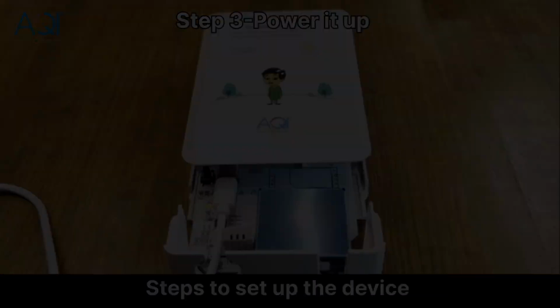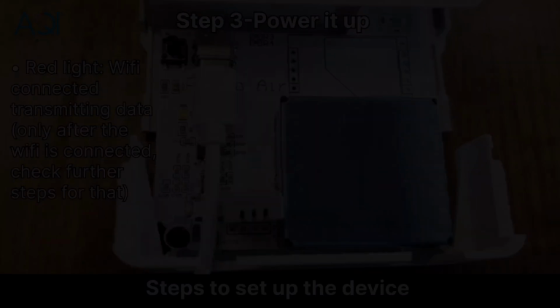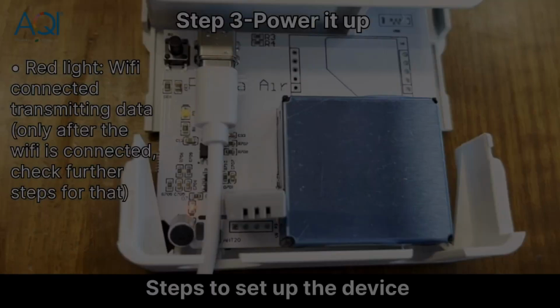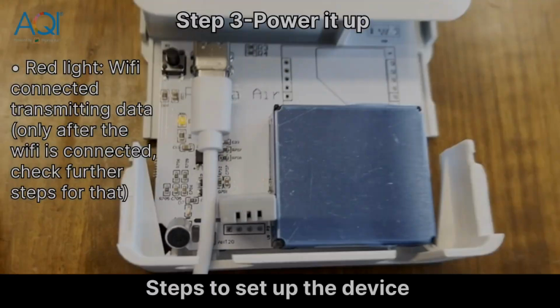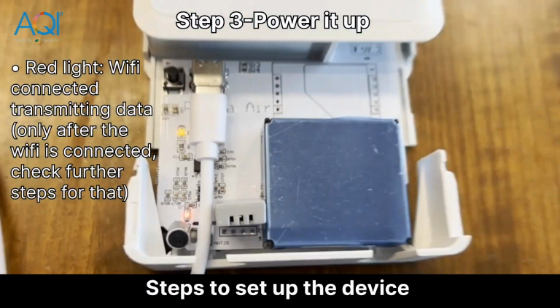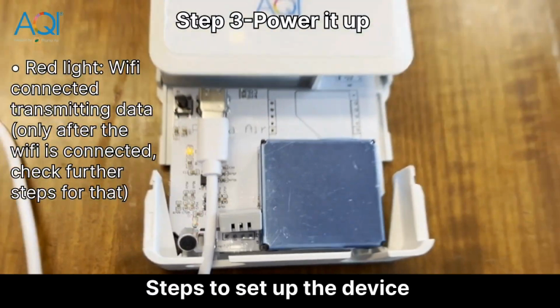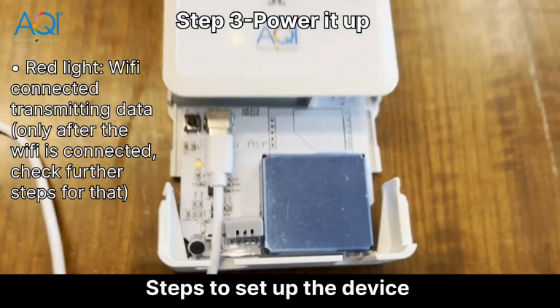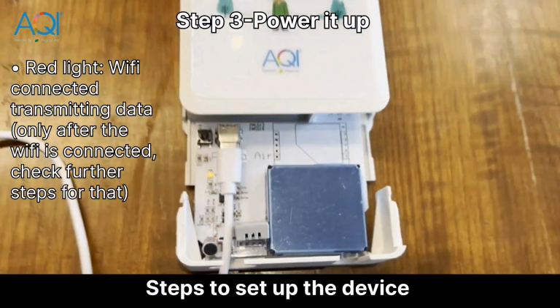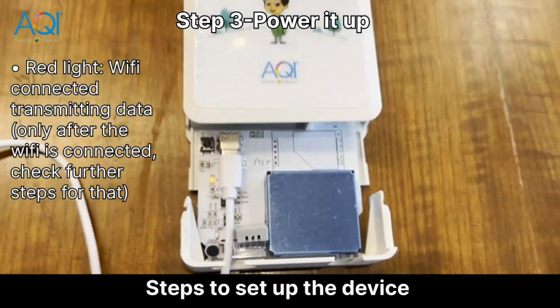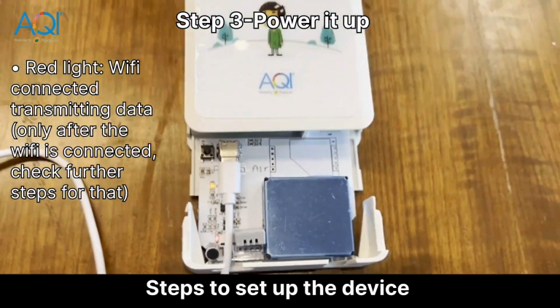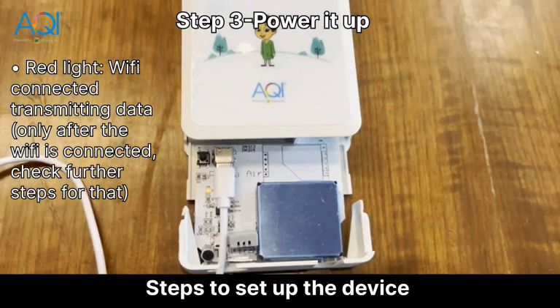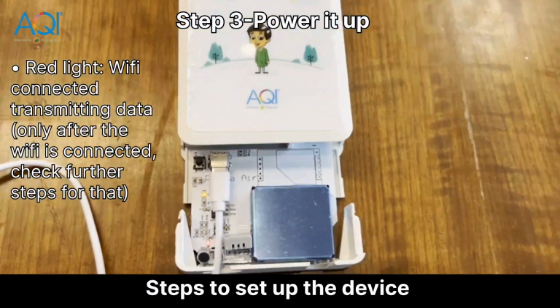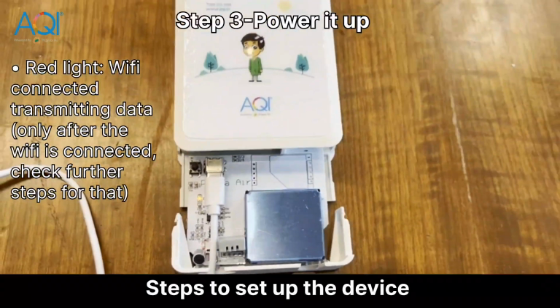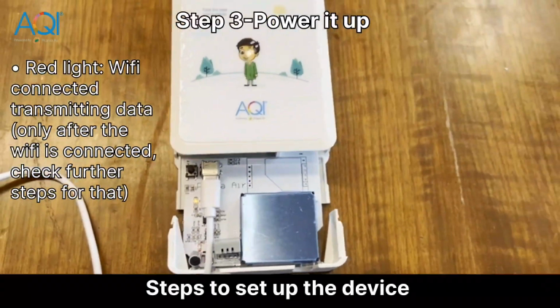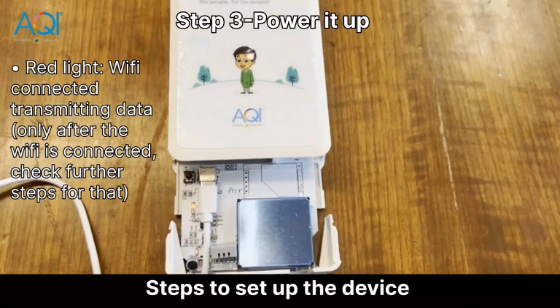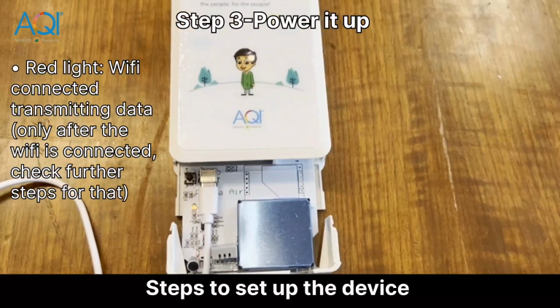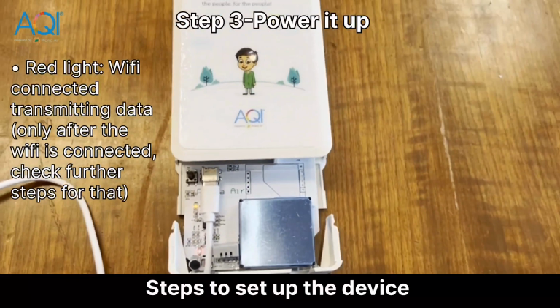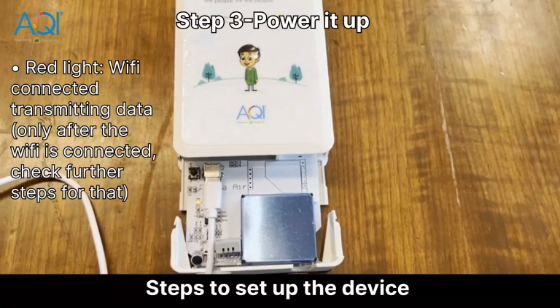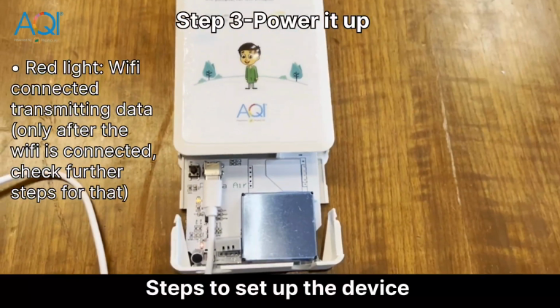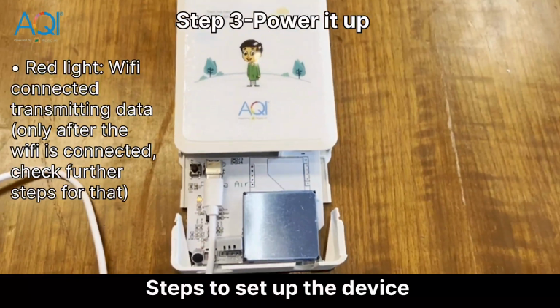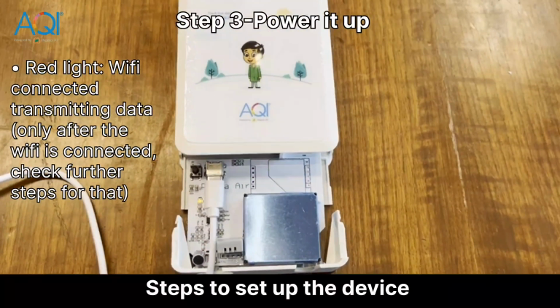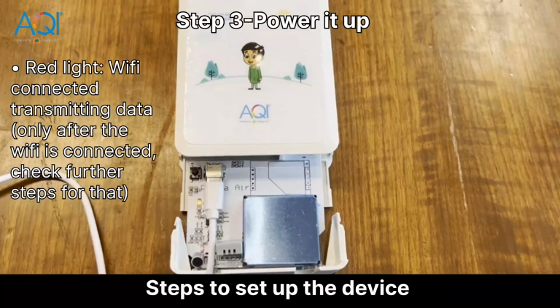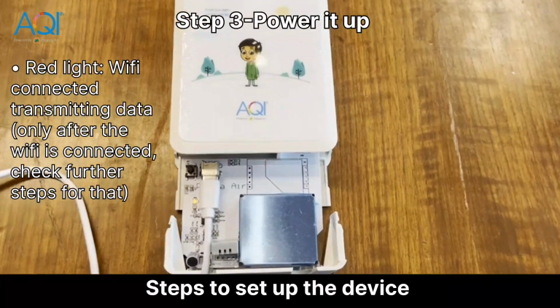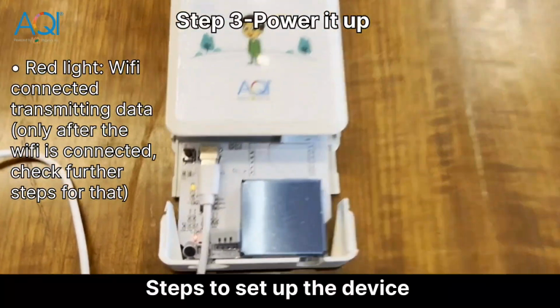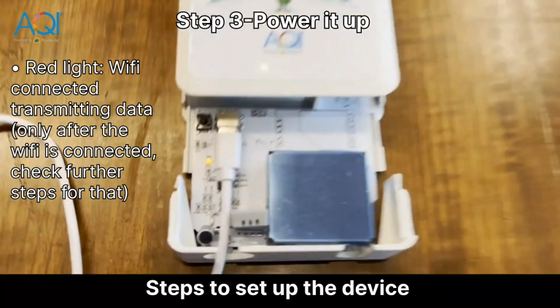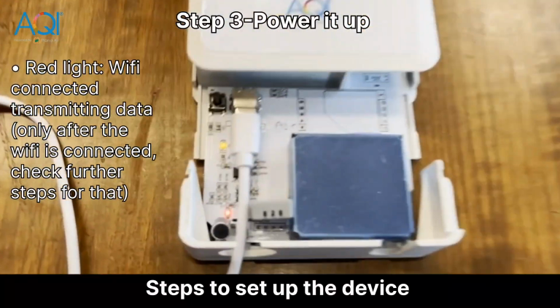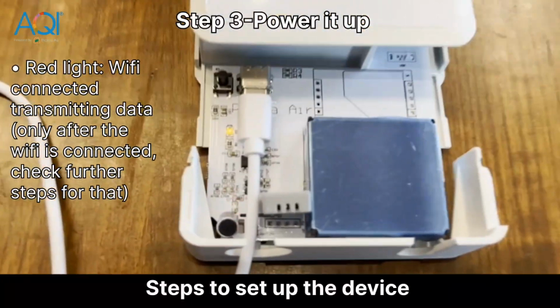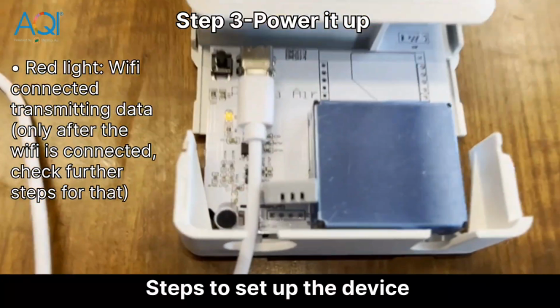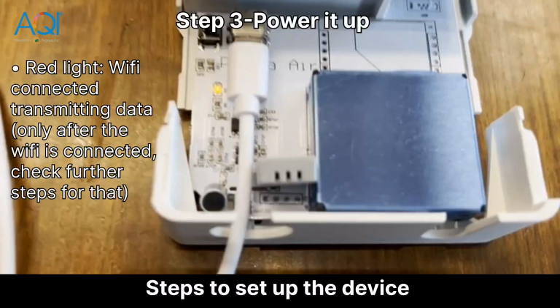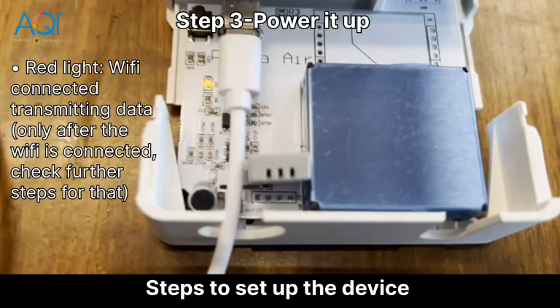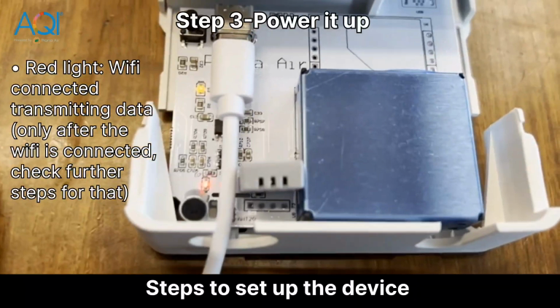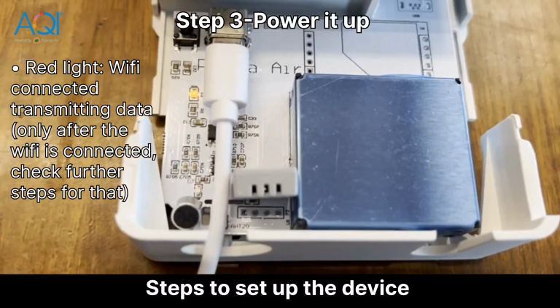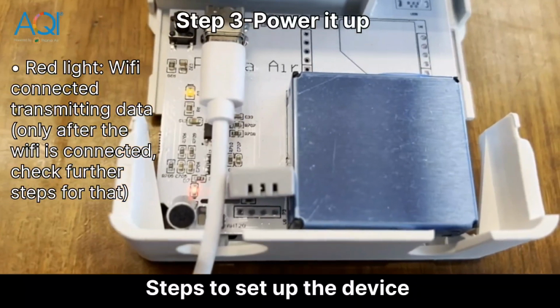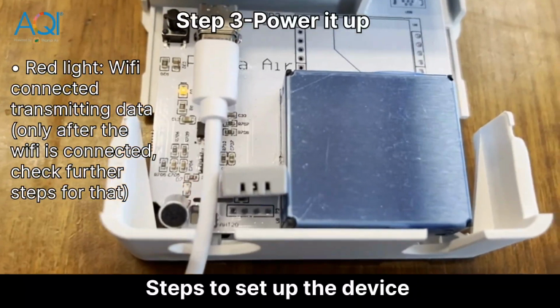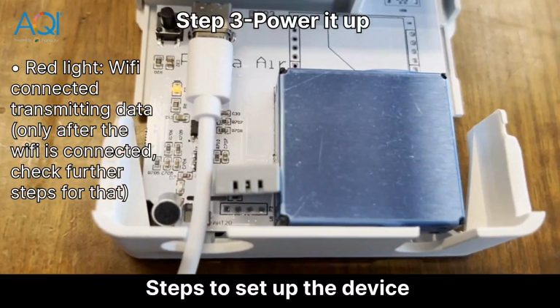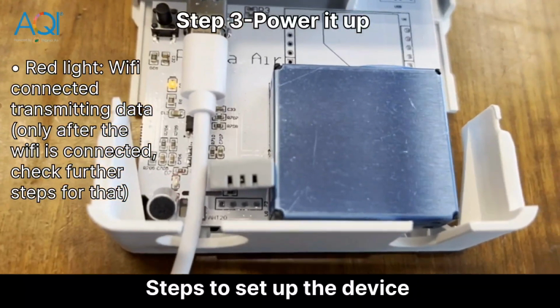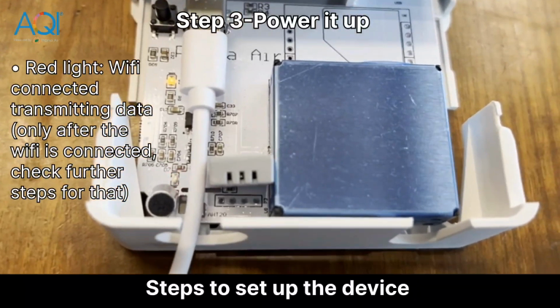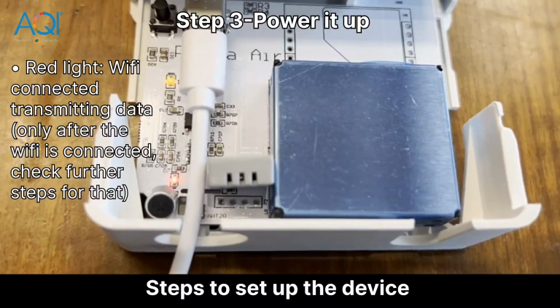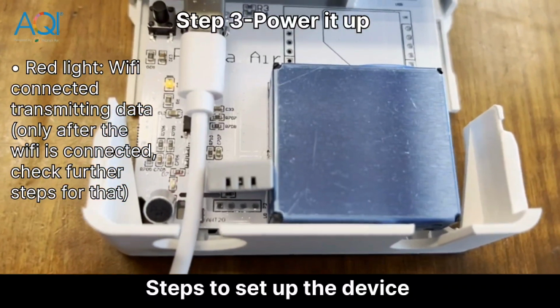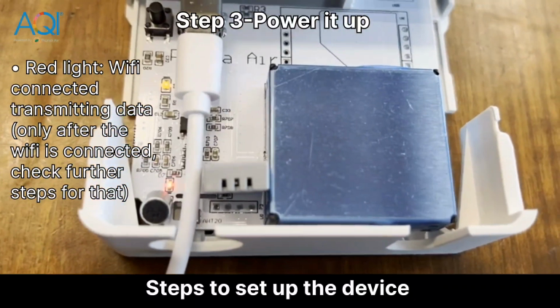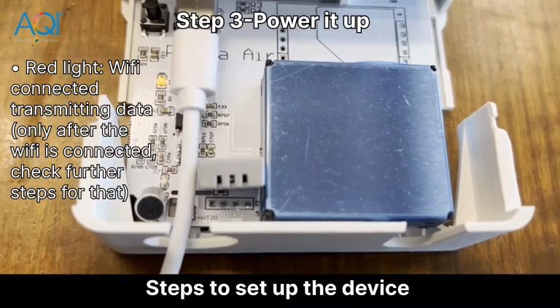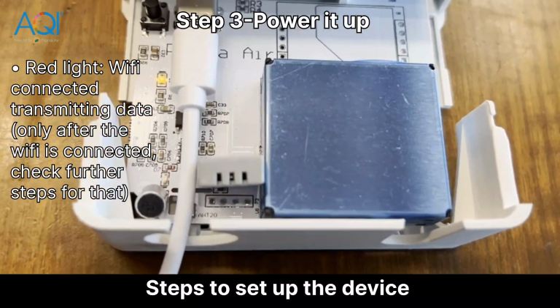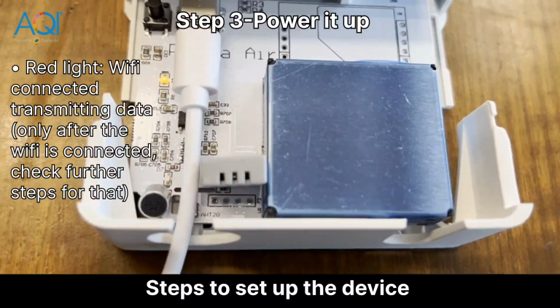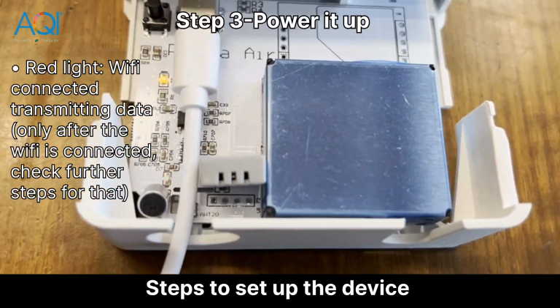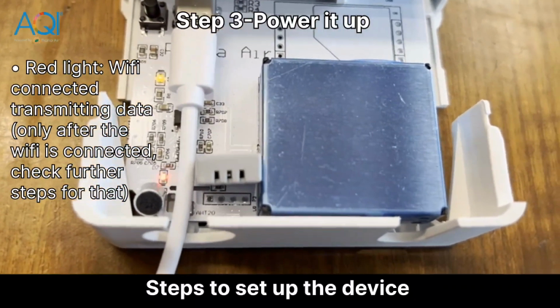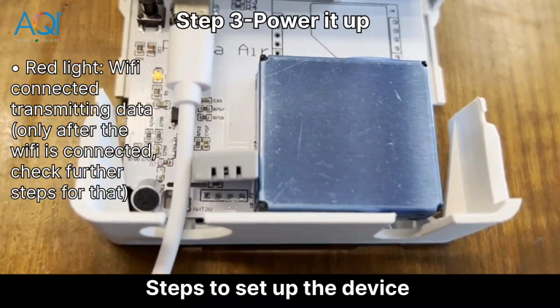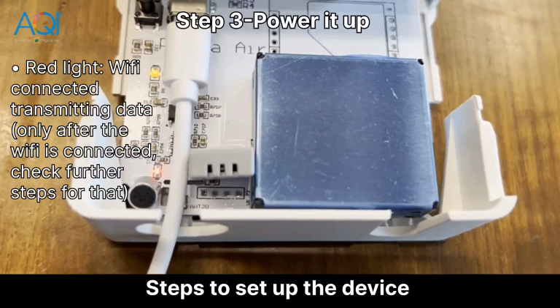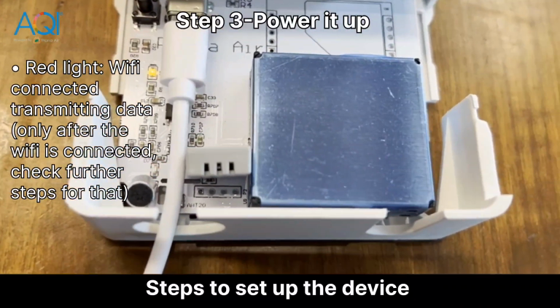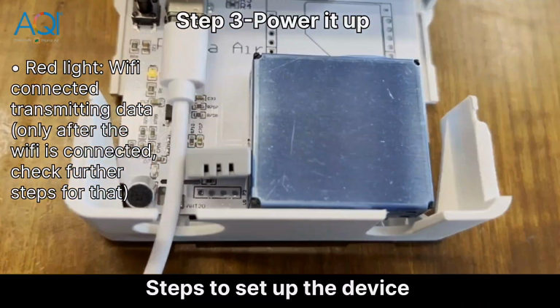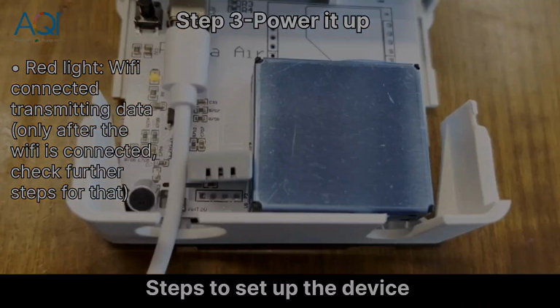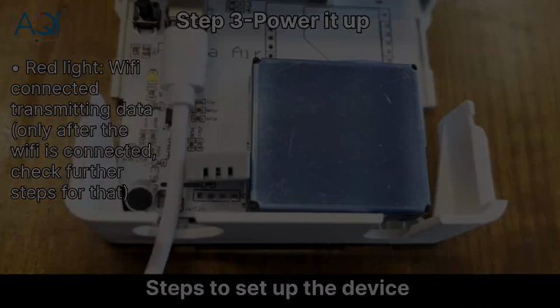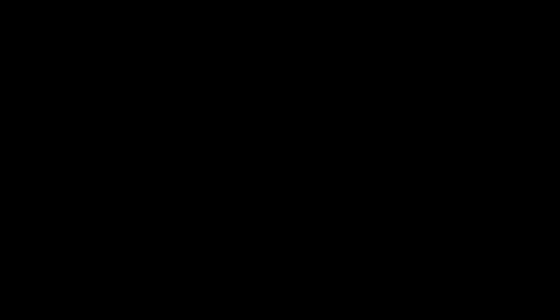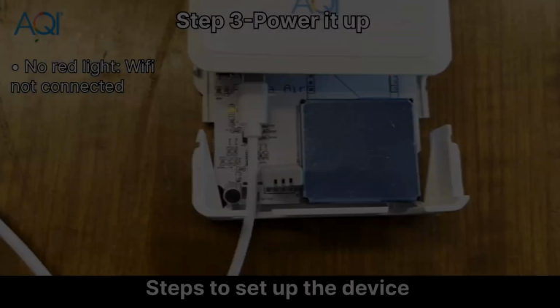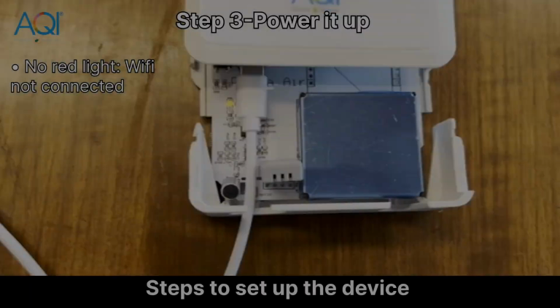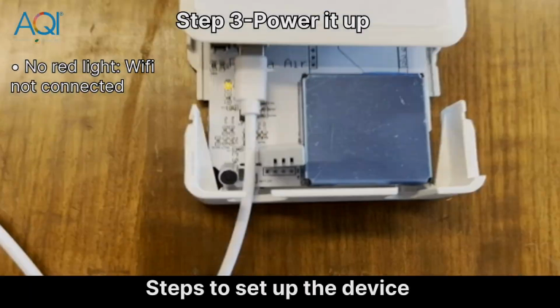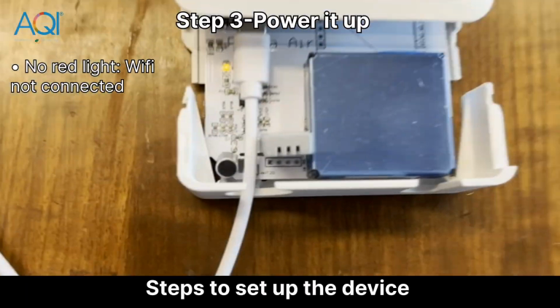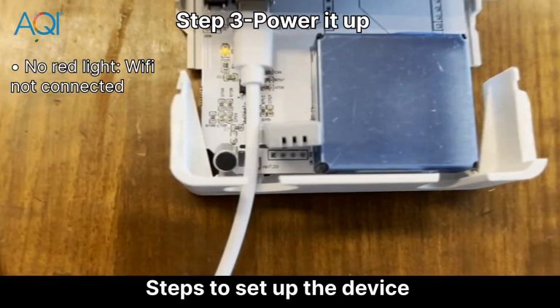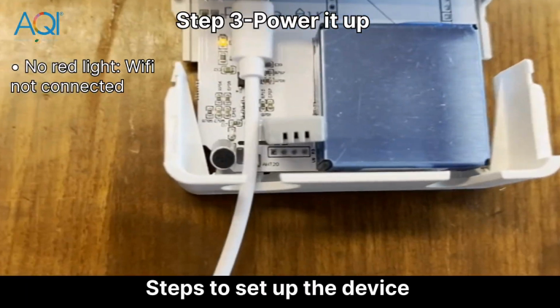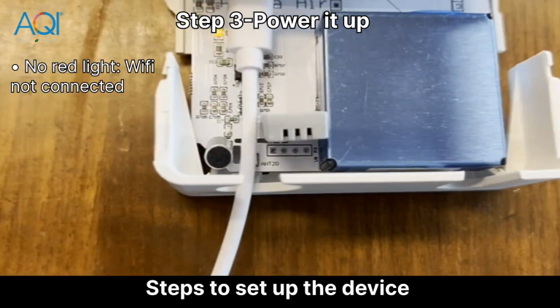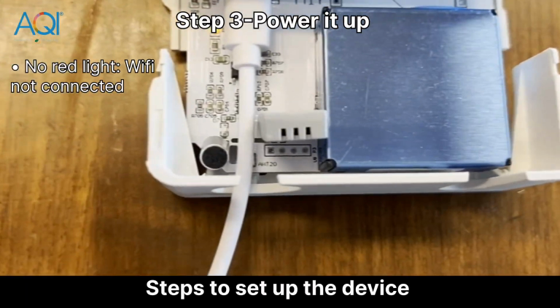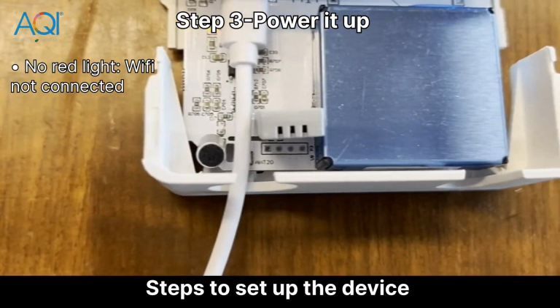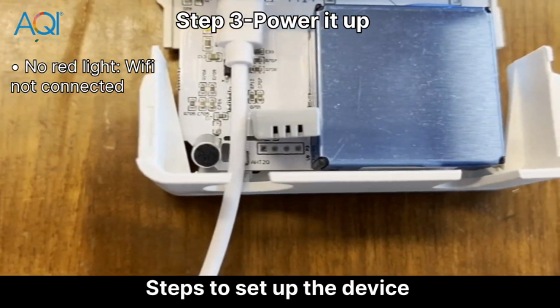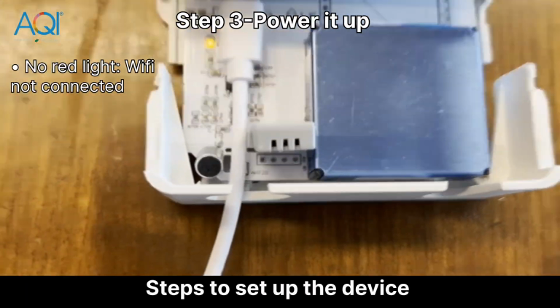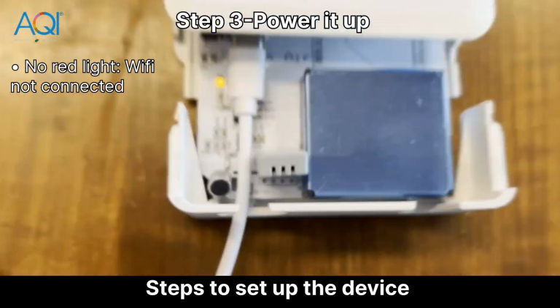A blinking red light means Wi-Fi is connected and transmitting data. If there's no red light, you should check your Wi-Fi.